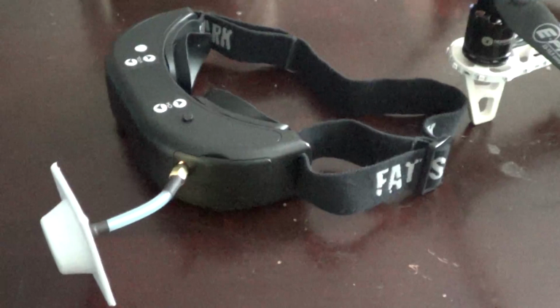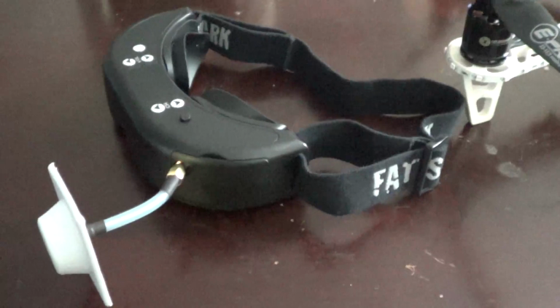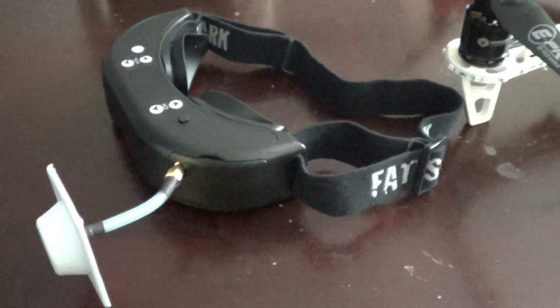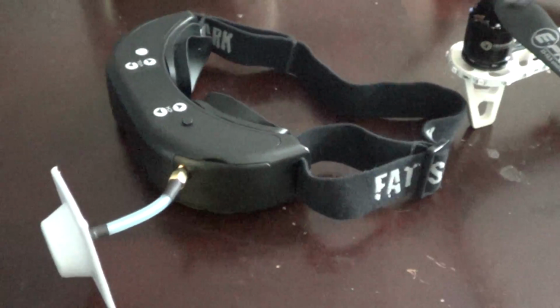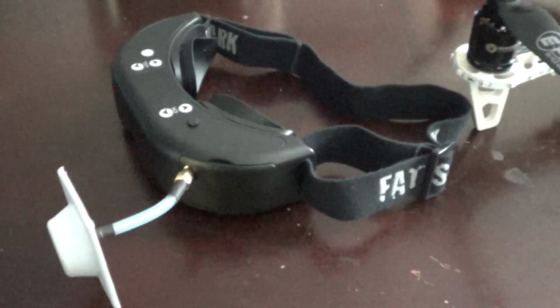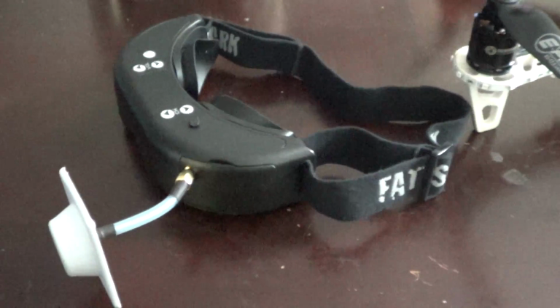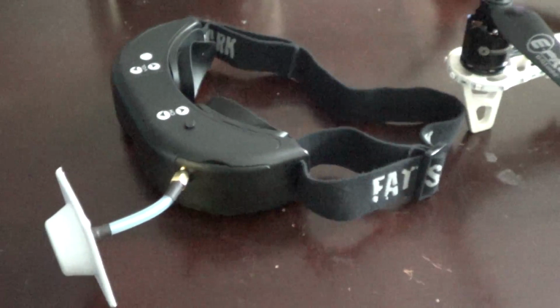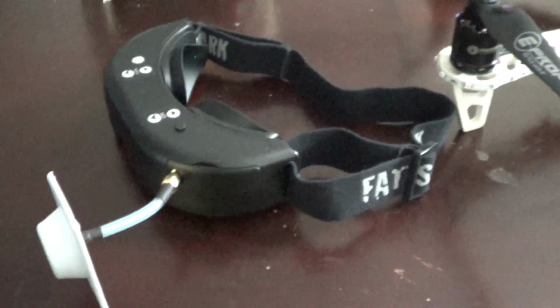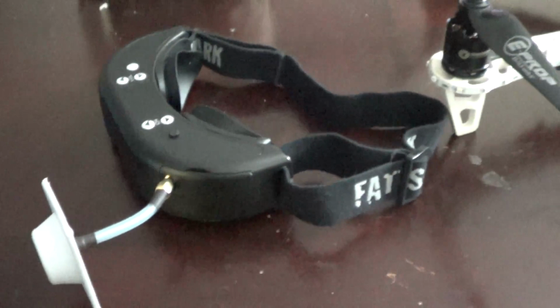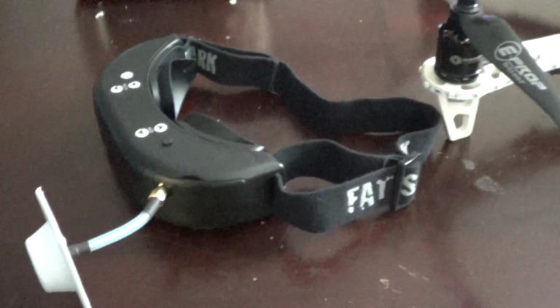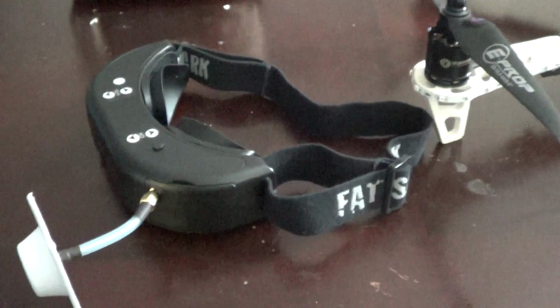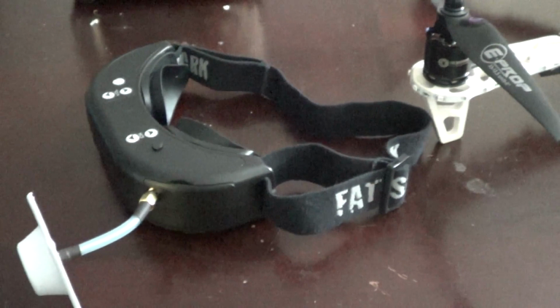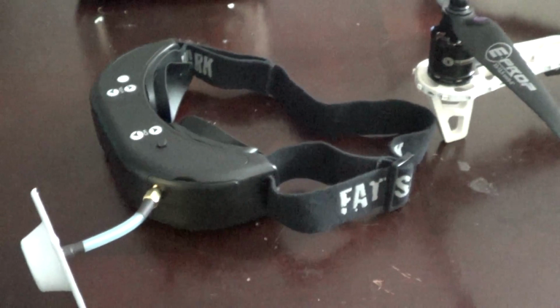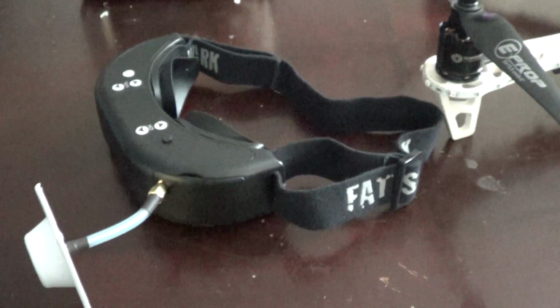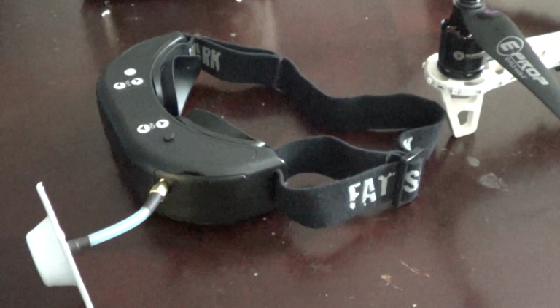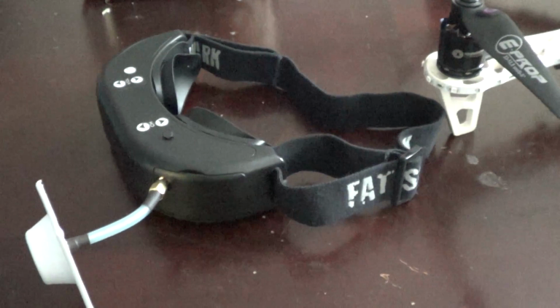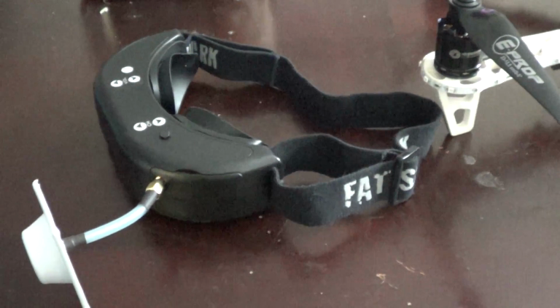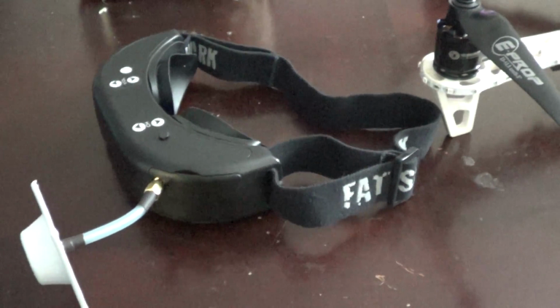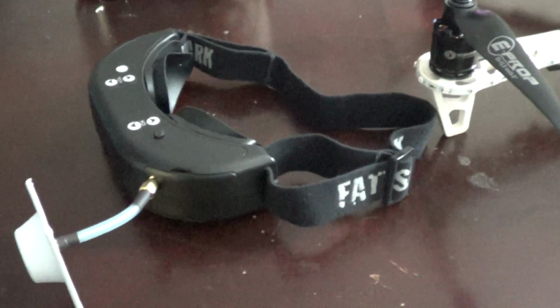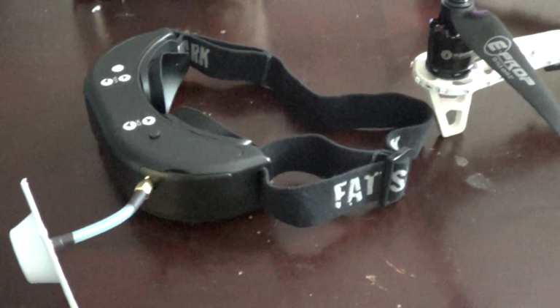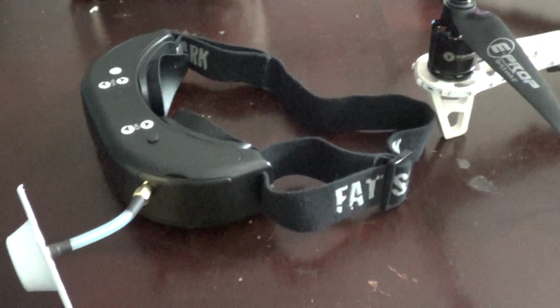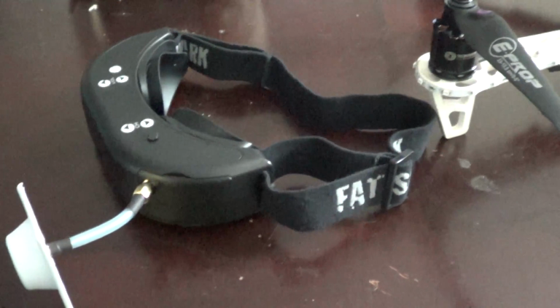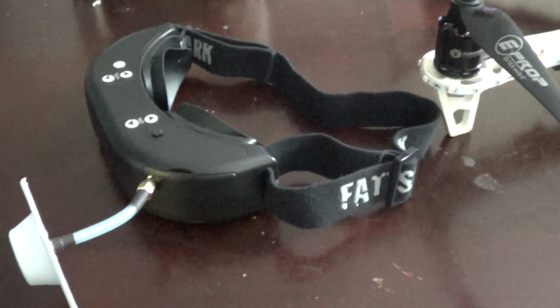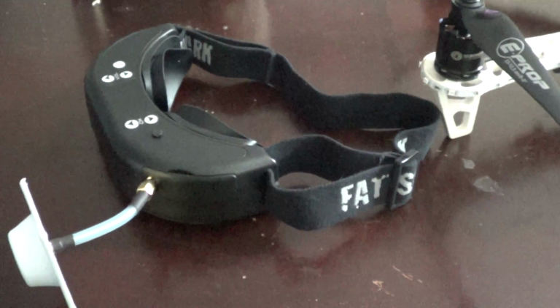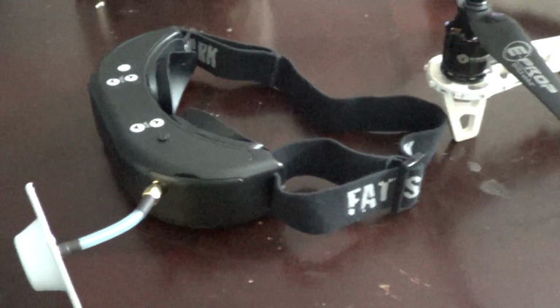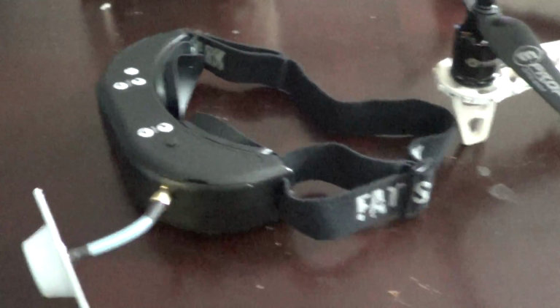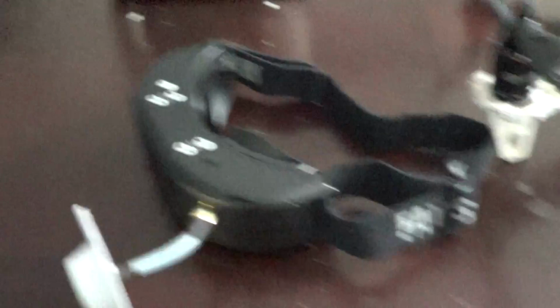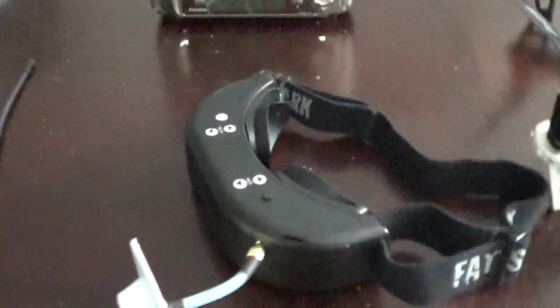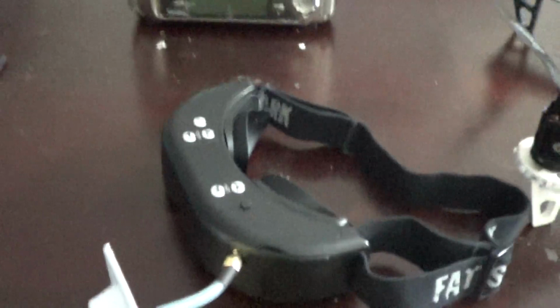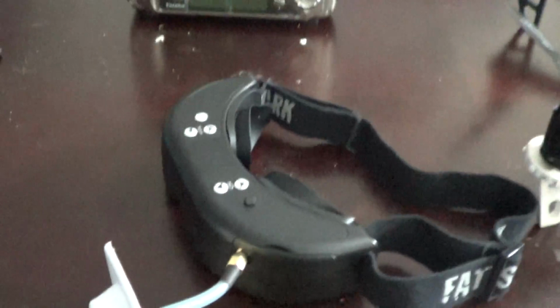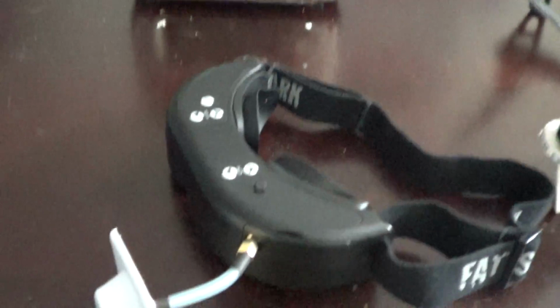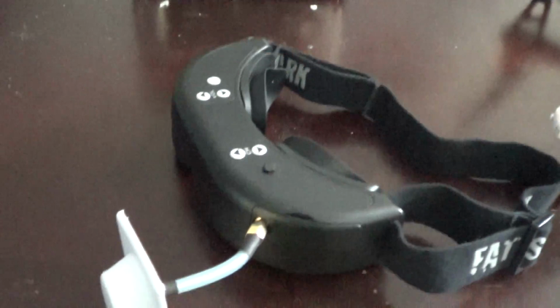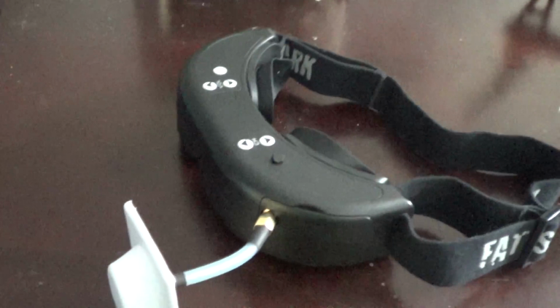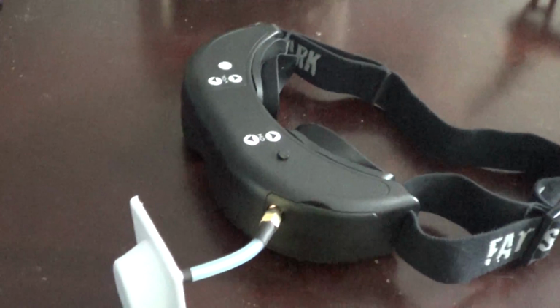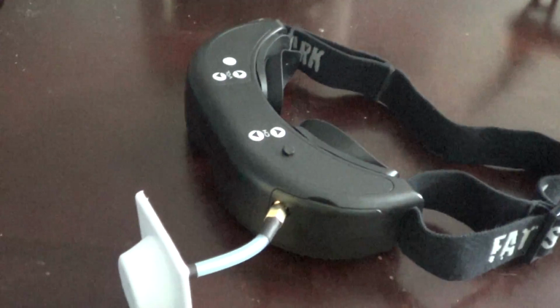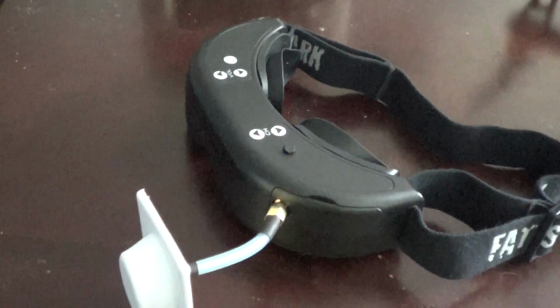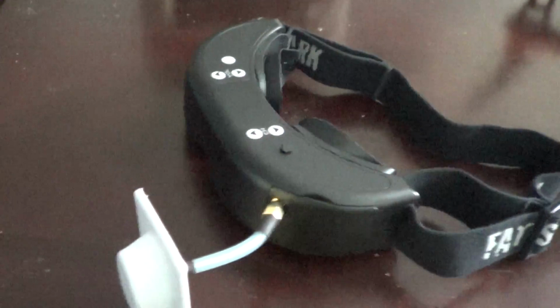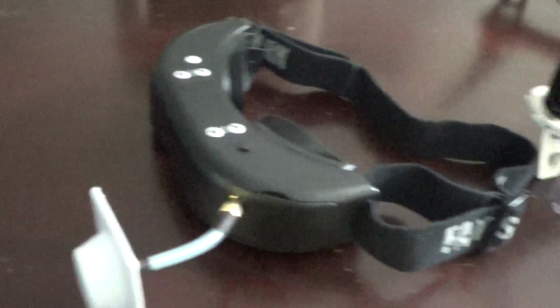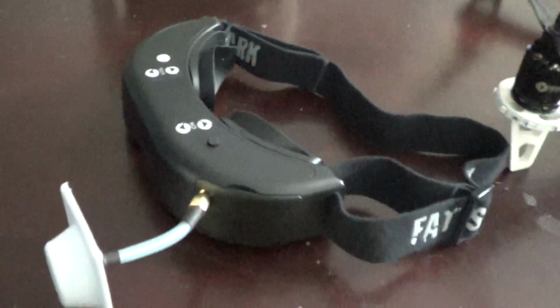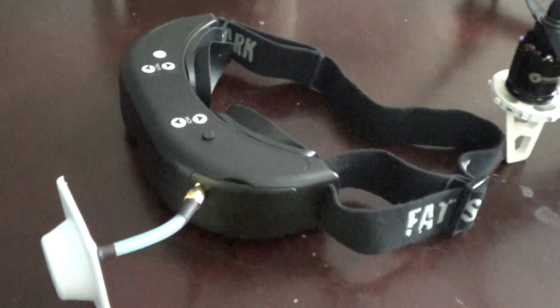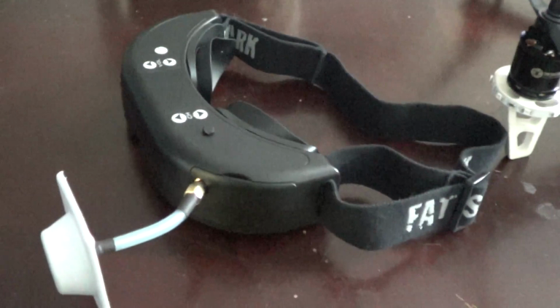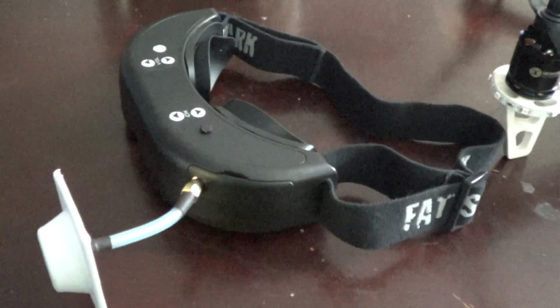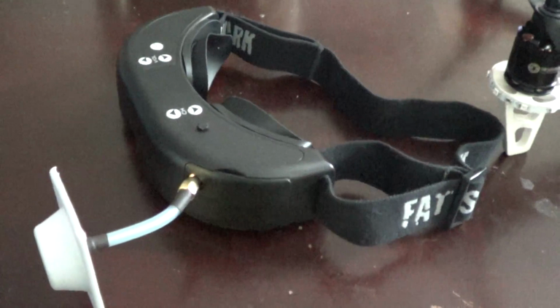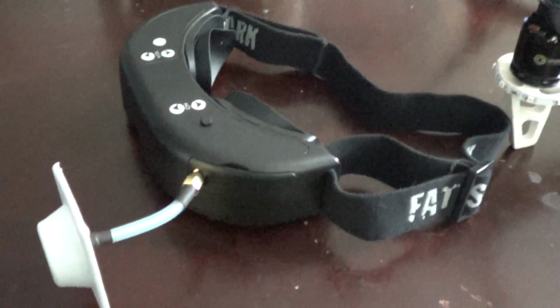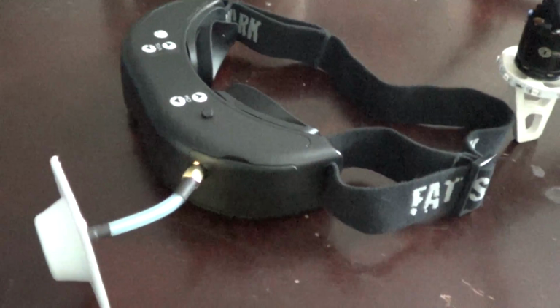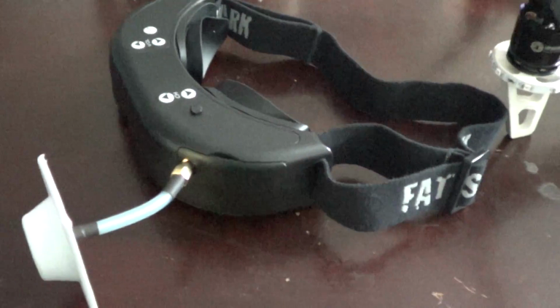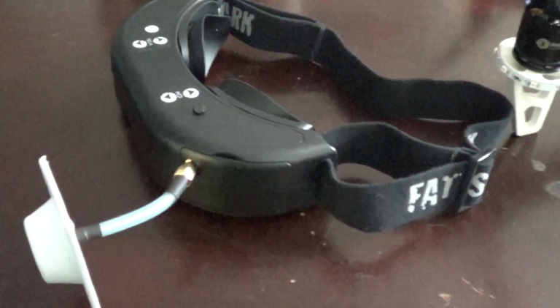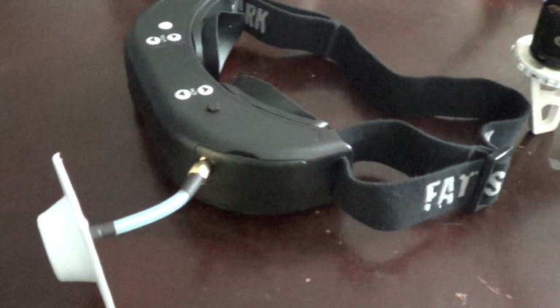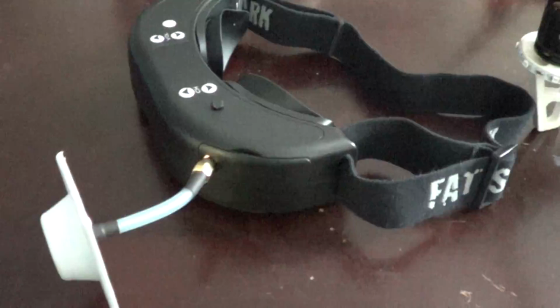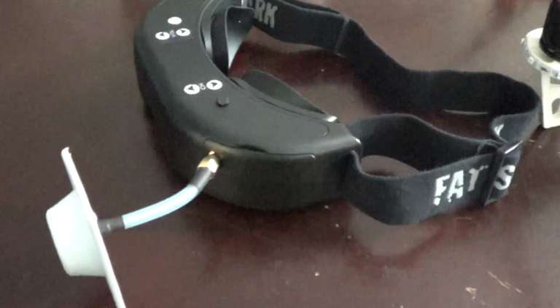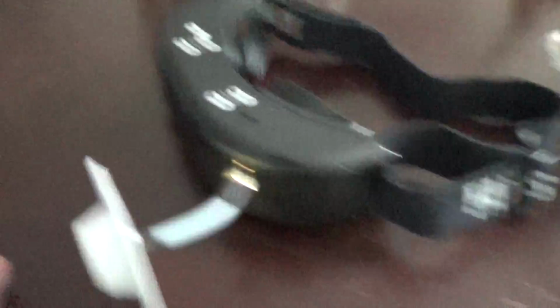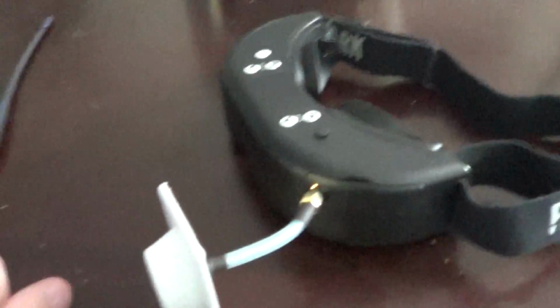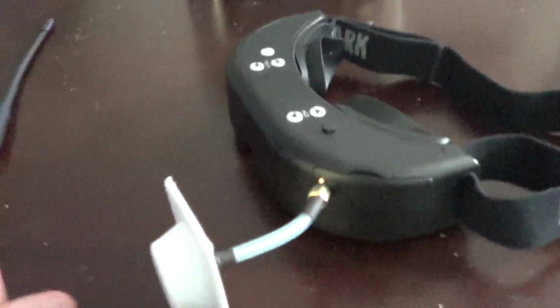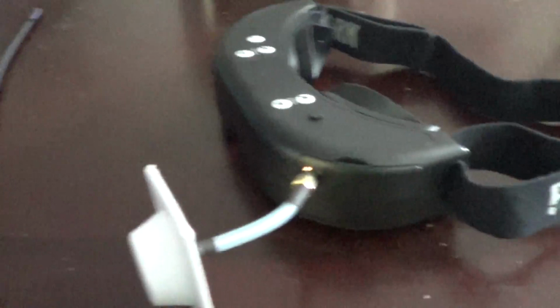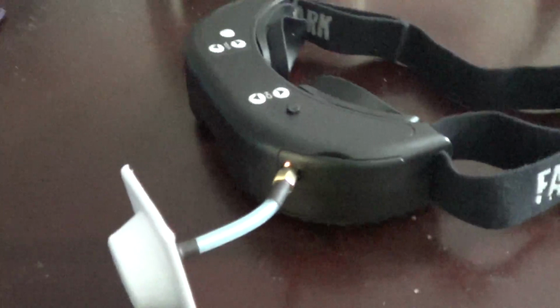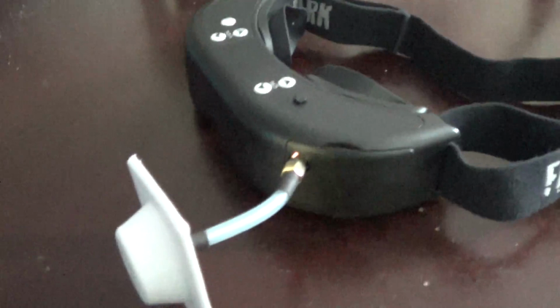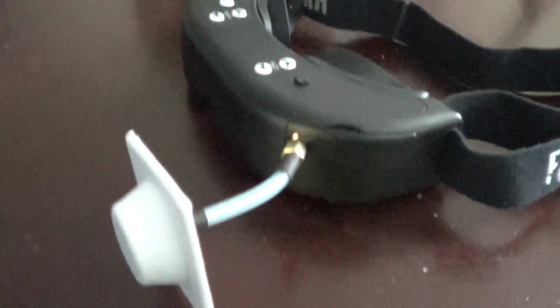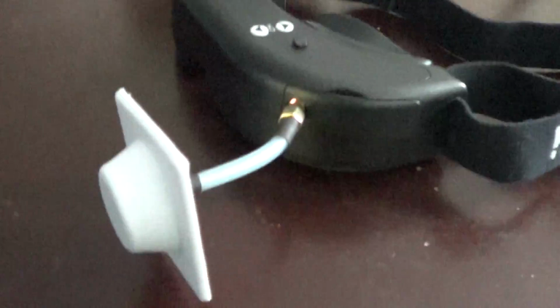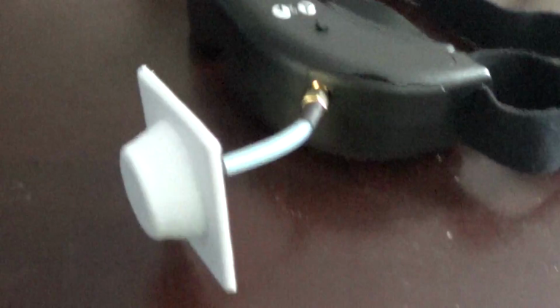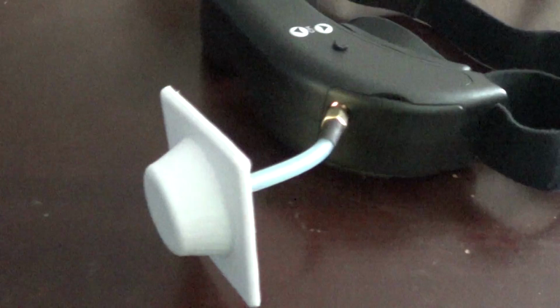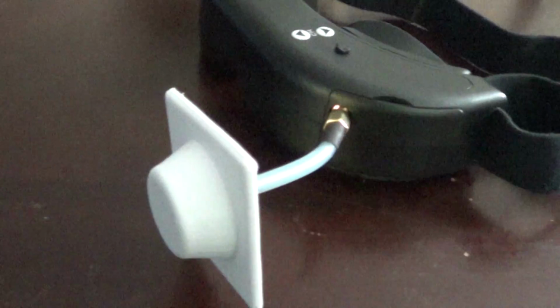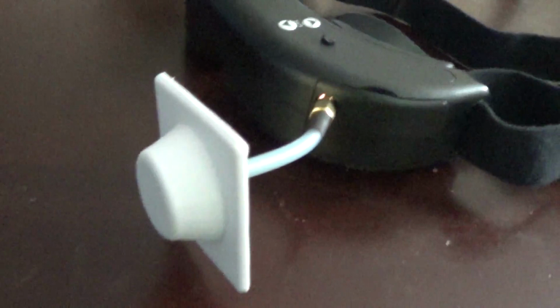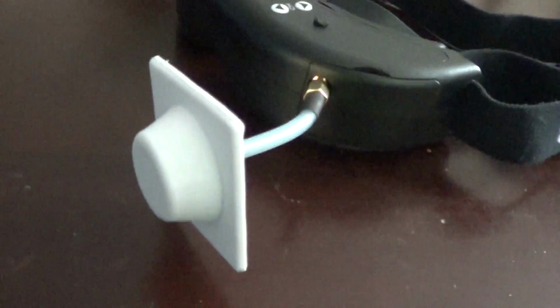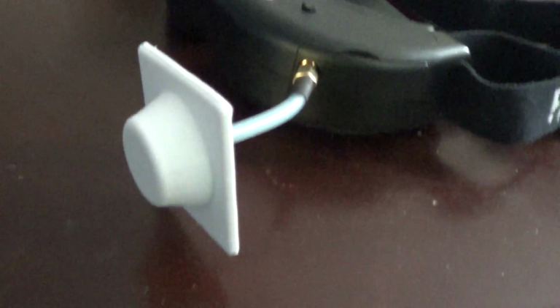Yo, what up YouTube, Vic here — Ross The Obsession — and I just wanted to show you something new that I just got in.